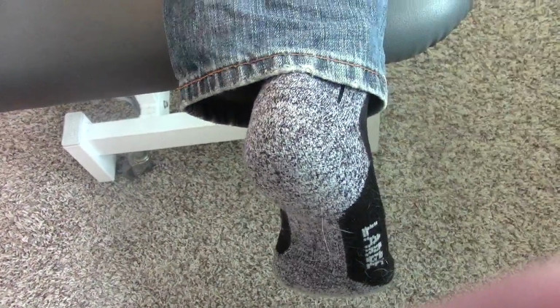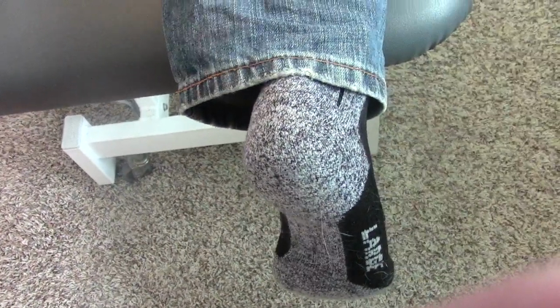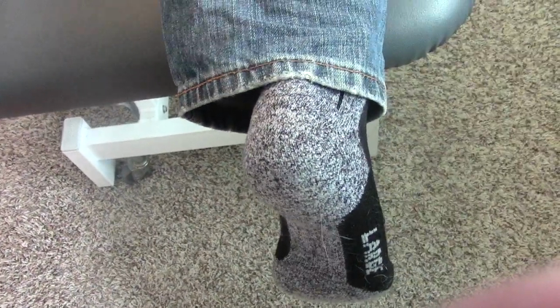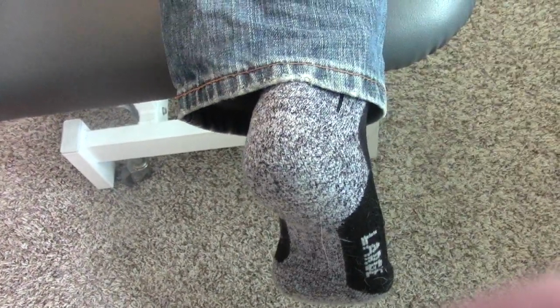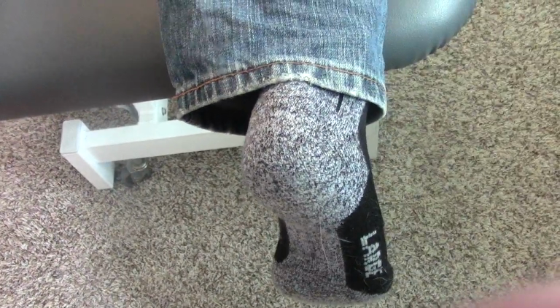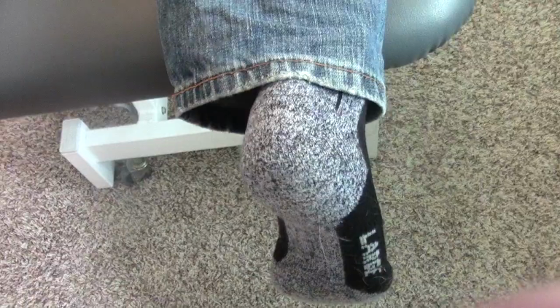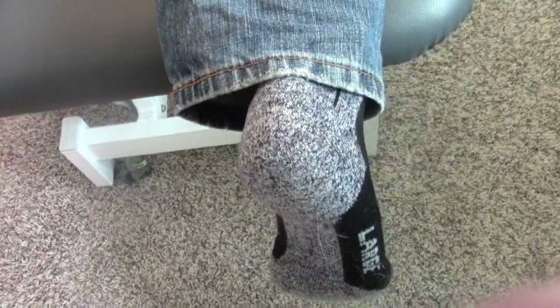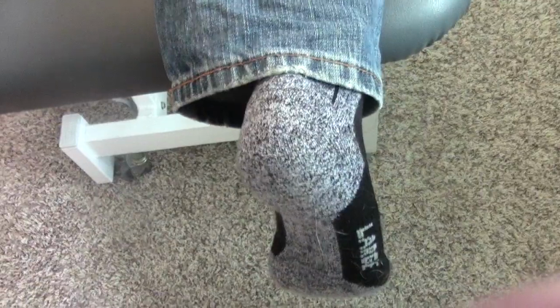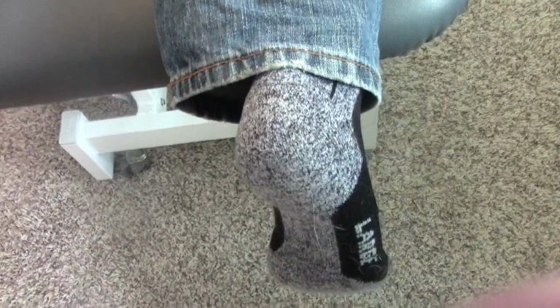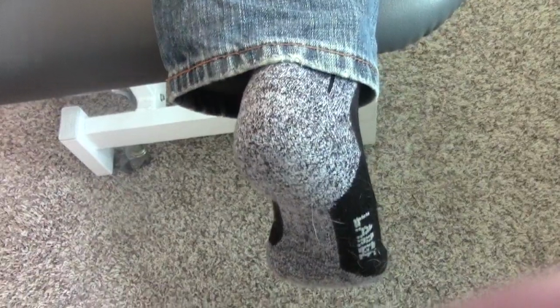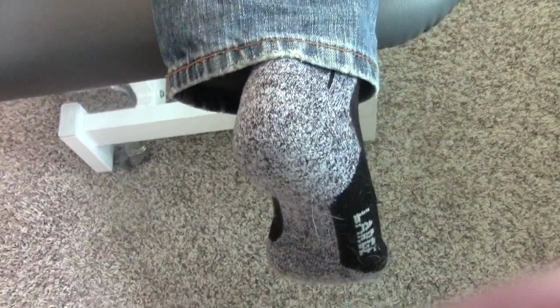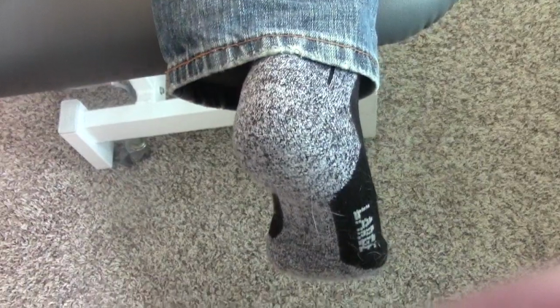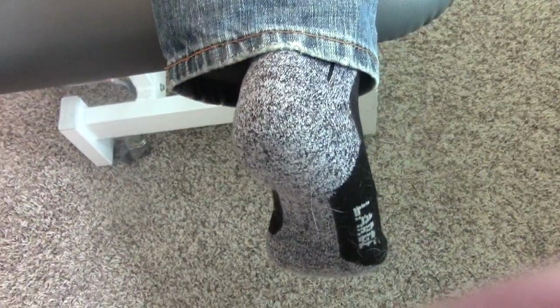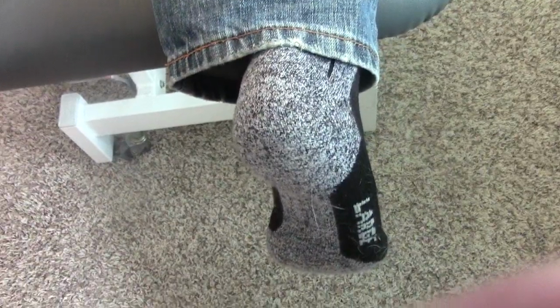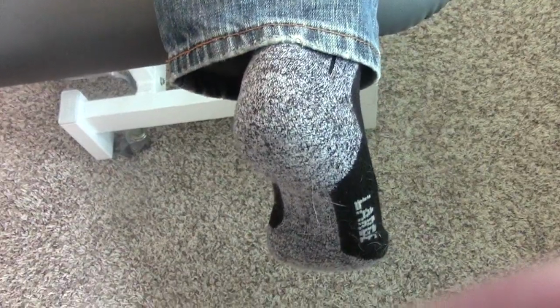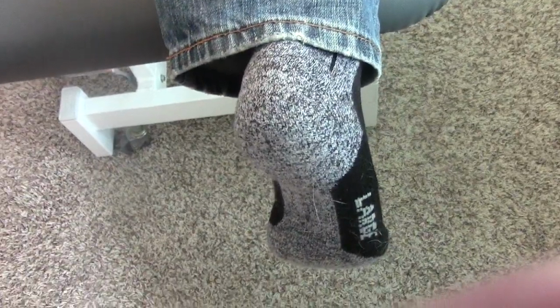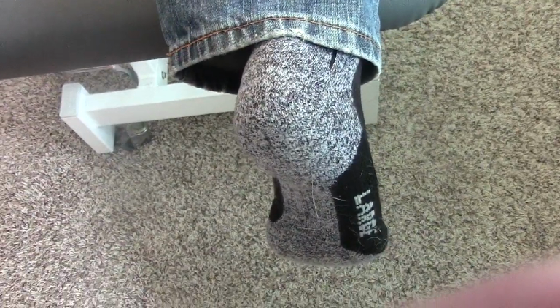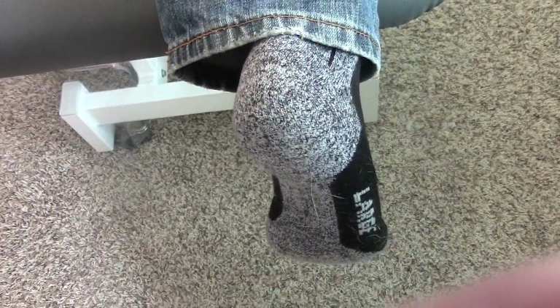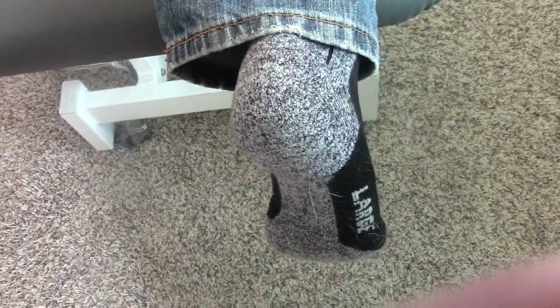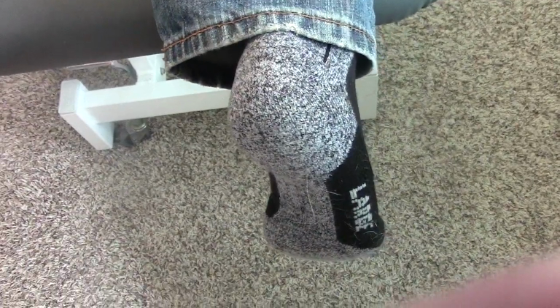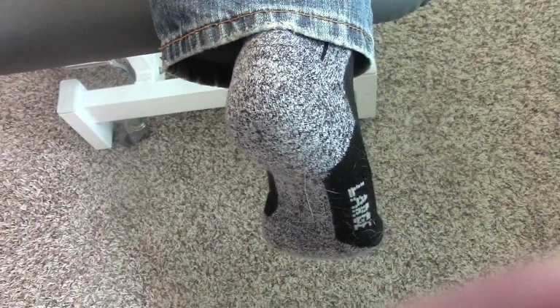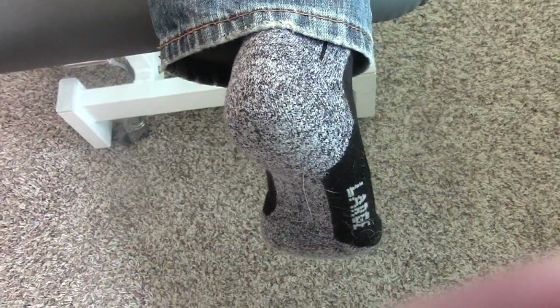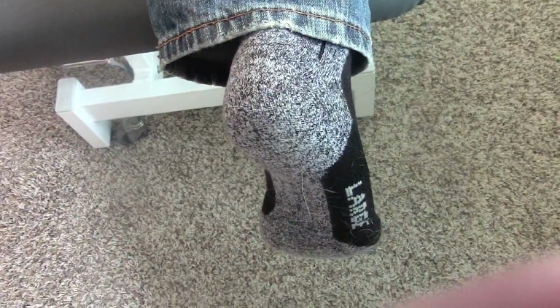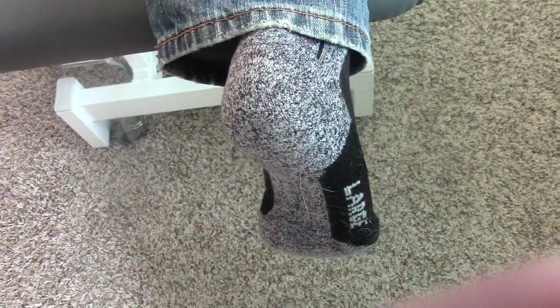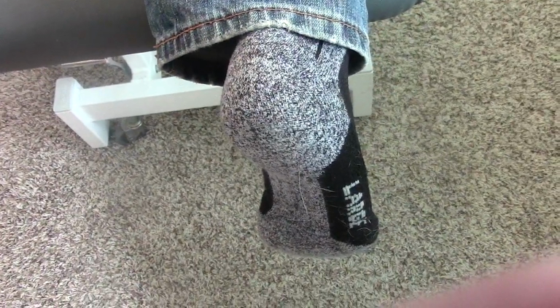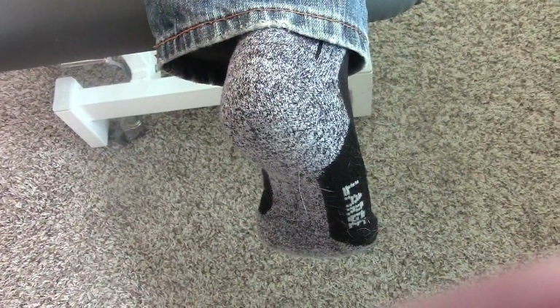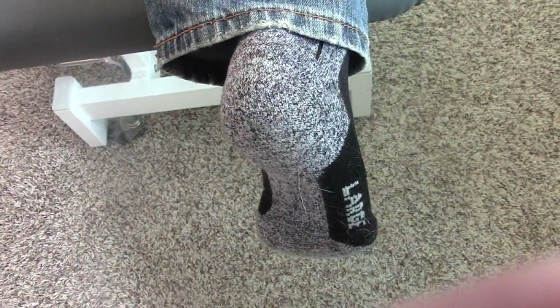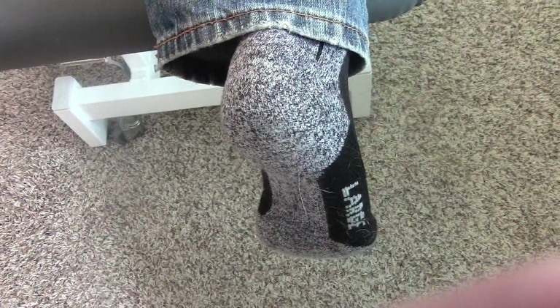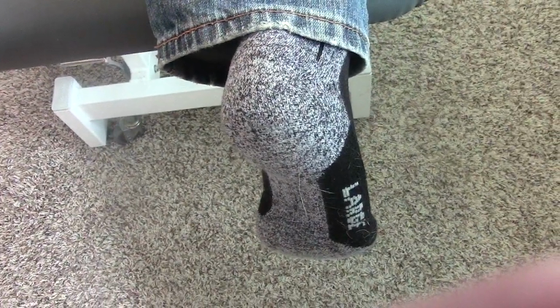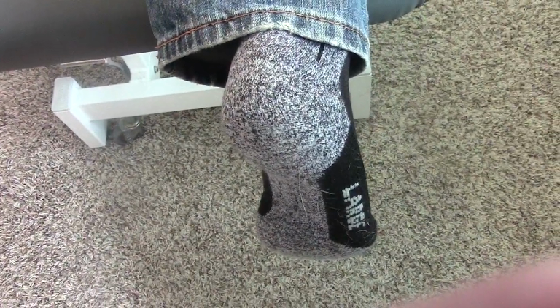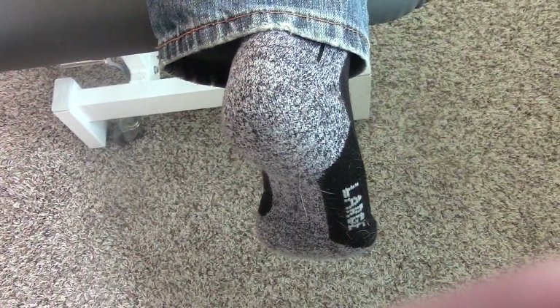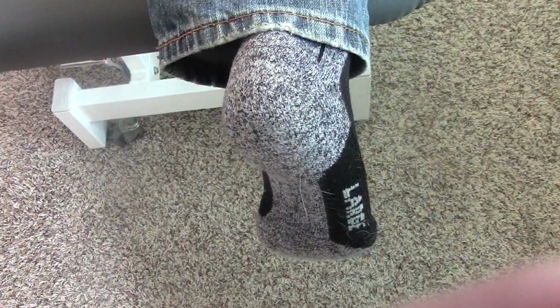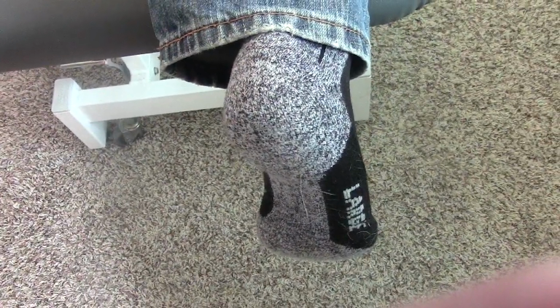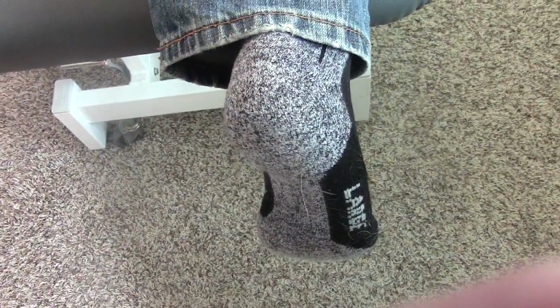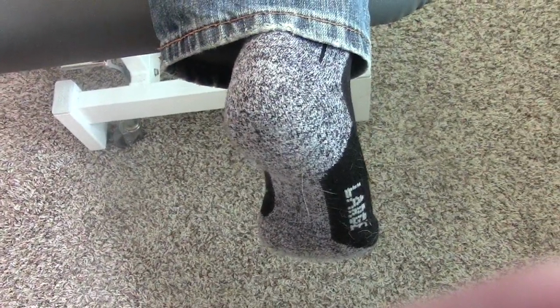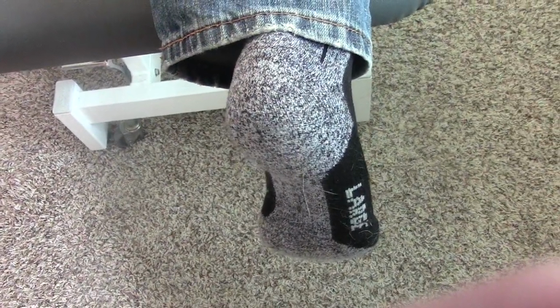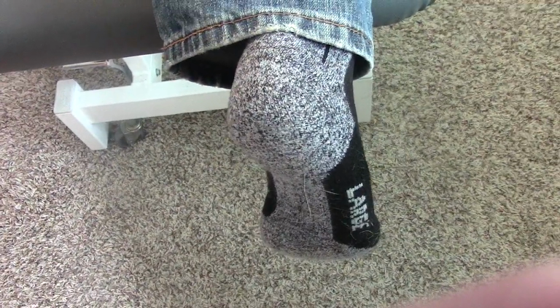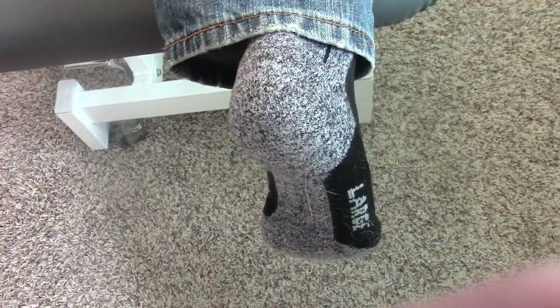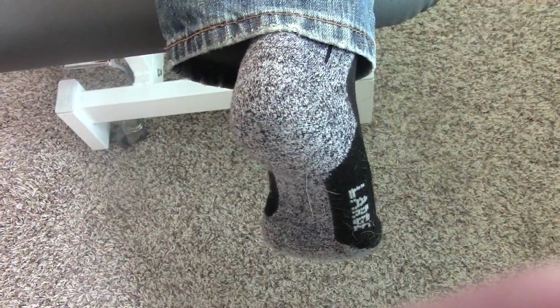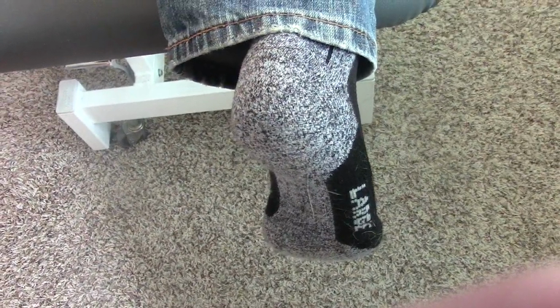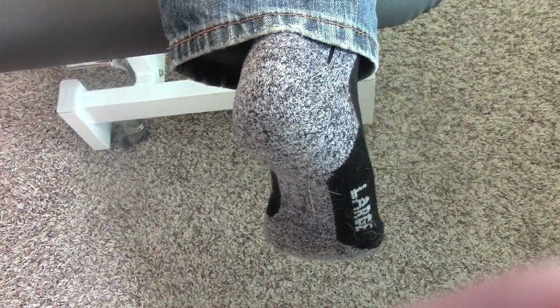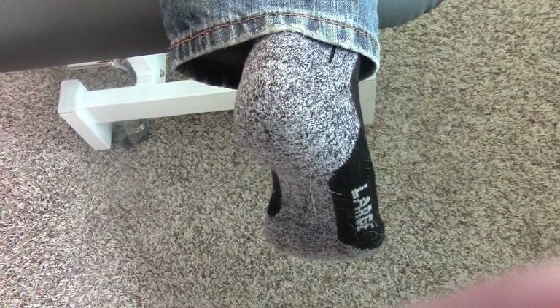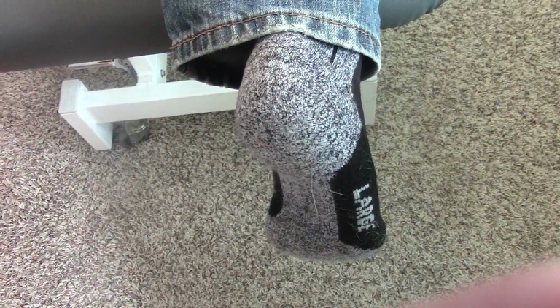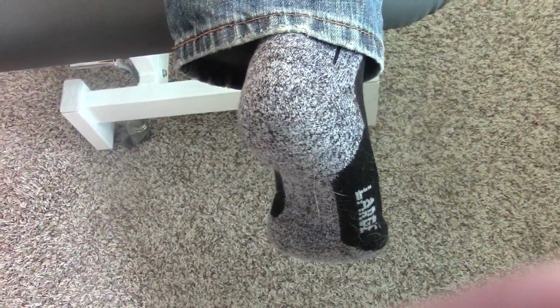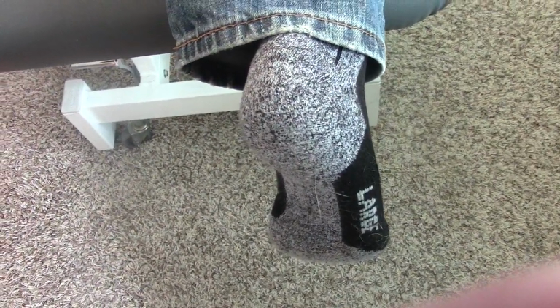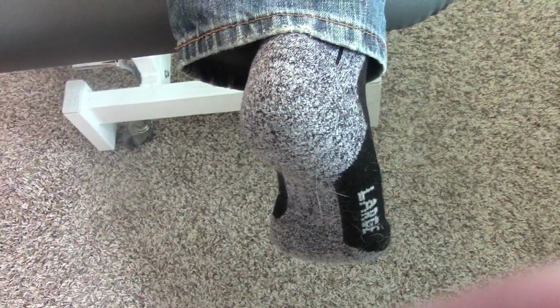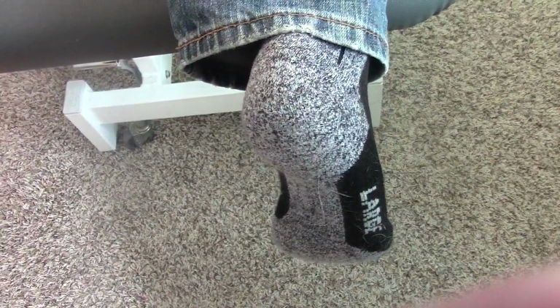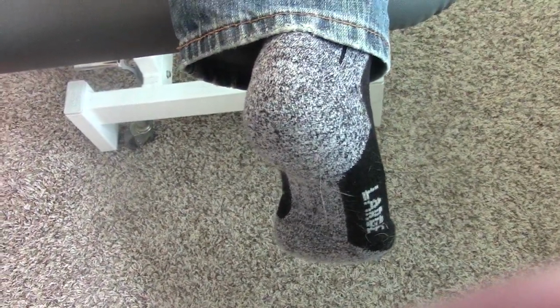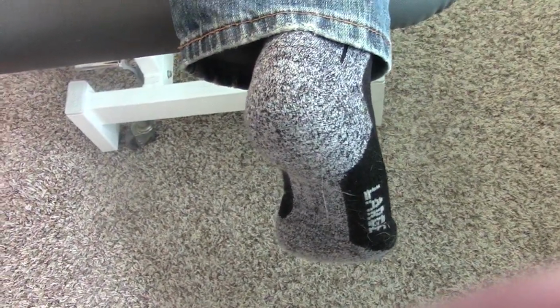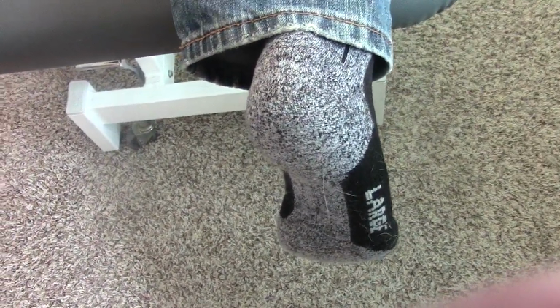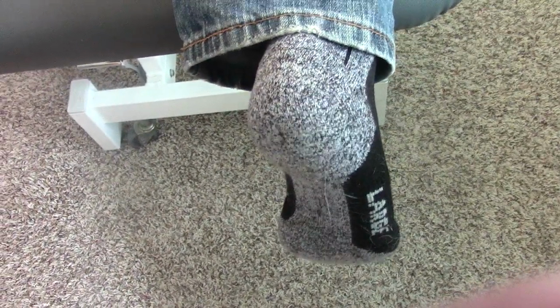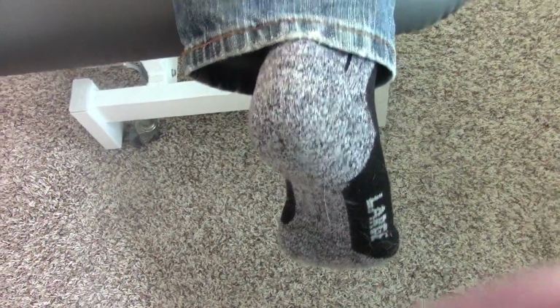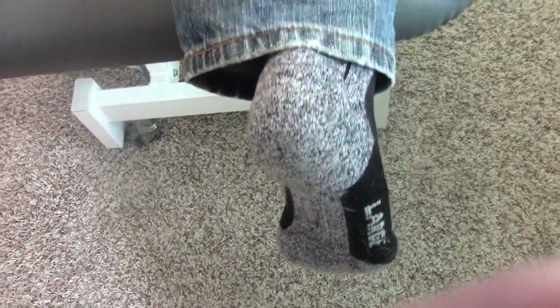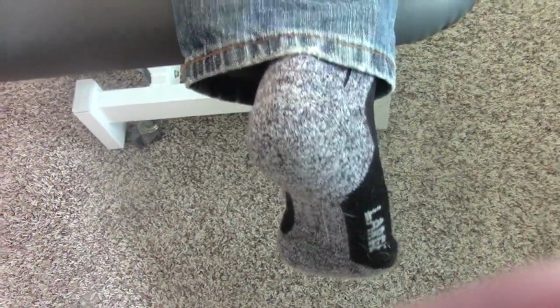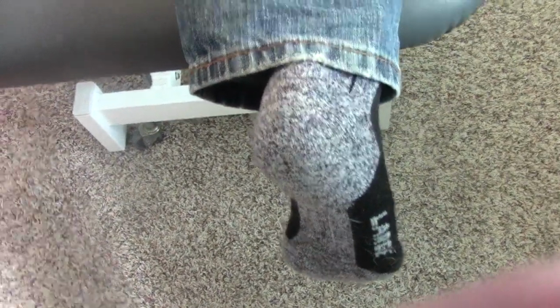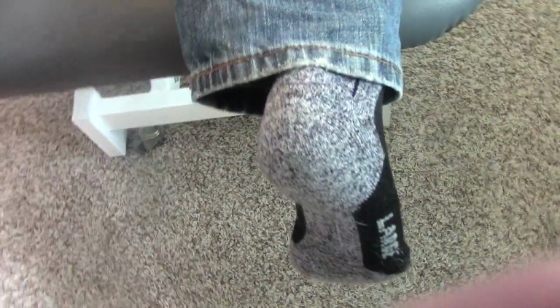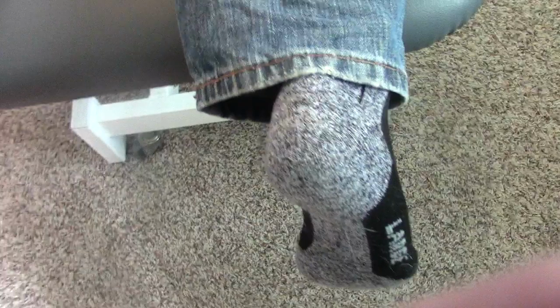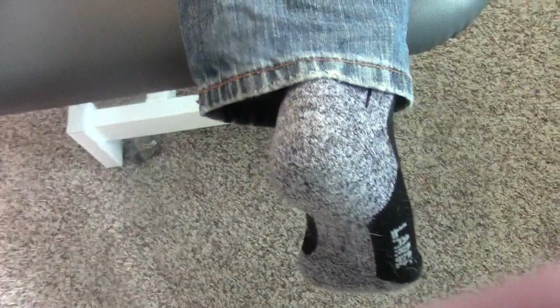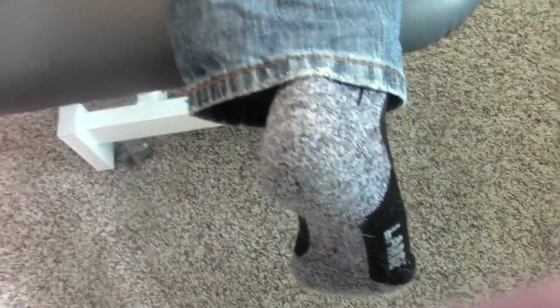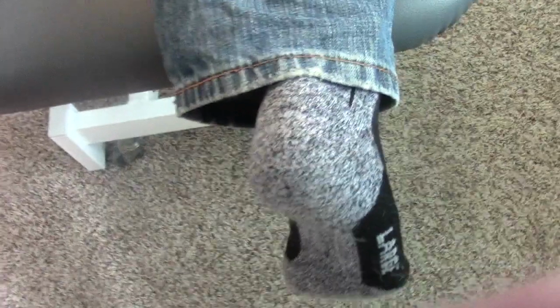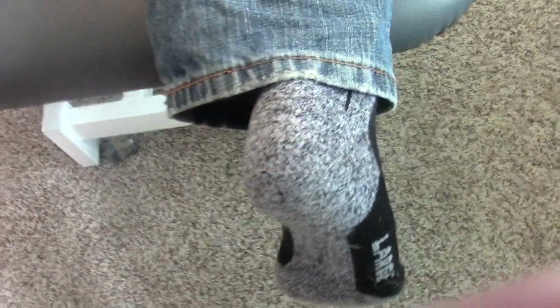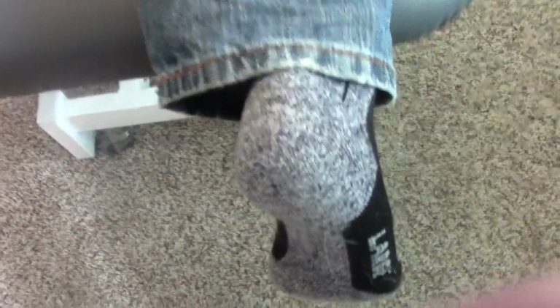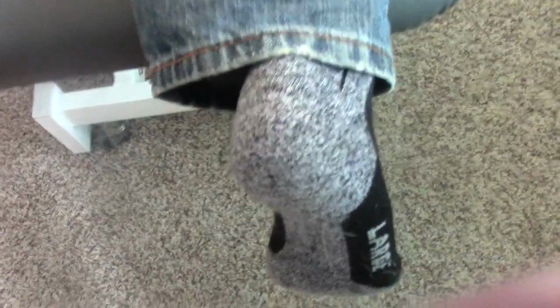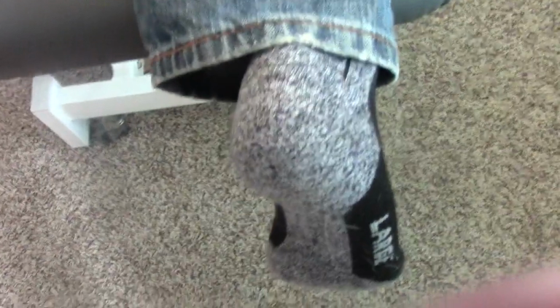I'm Jerry Hesch, an orthopedic manual physical therapist in Aurora, Colorado. I work at Hesch Institute and I treat joints.